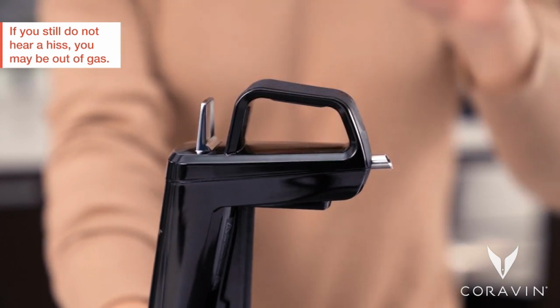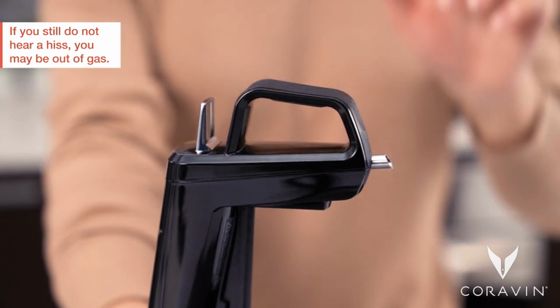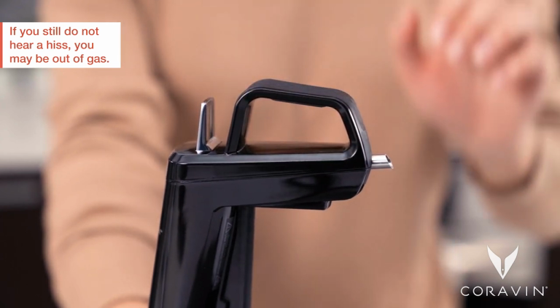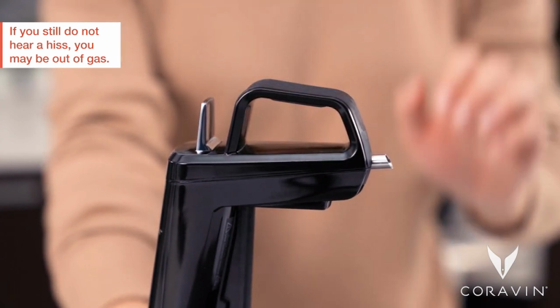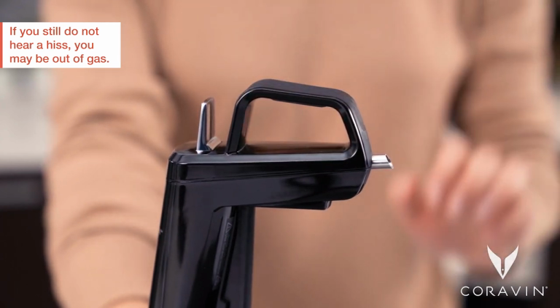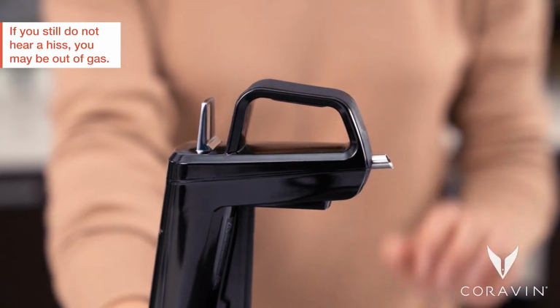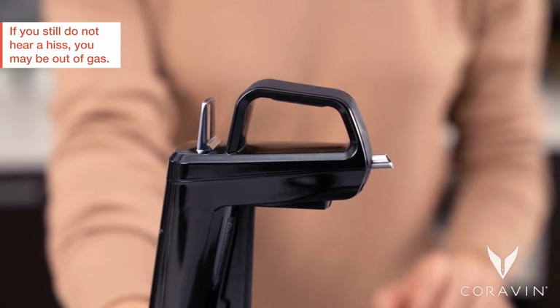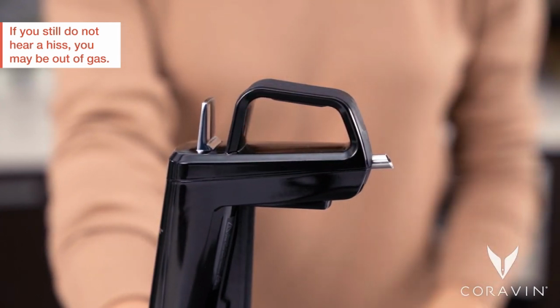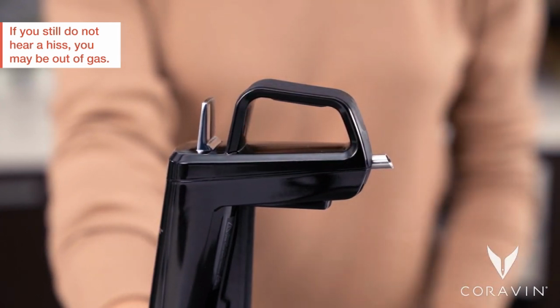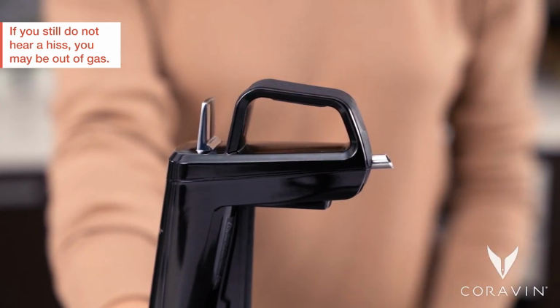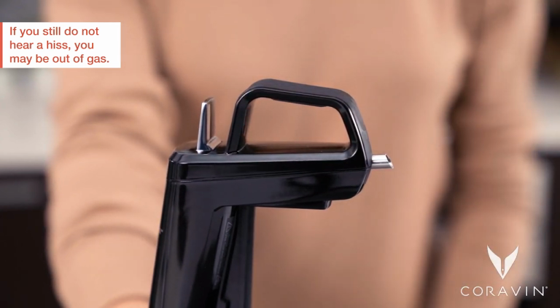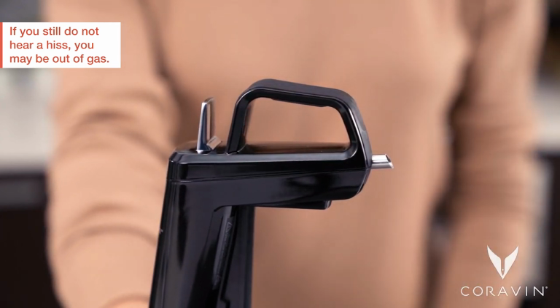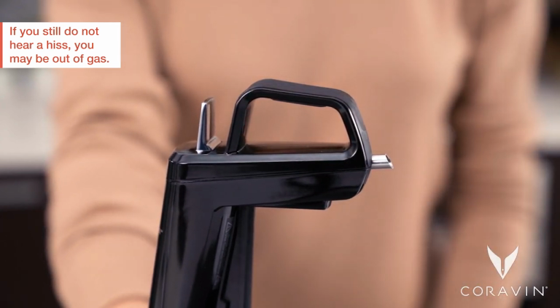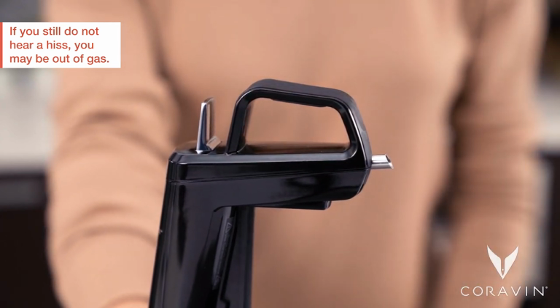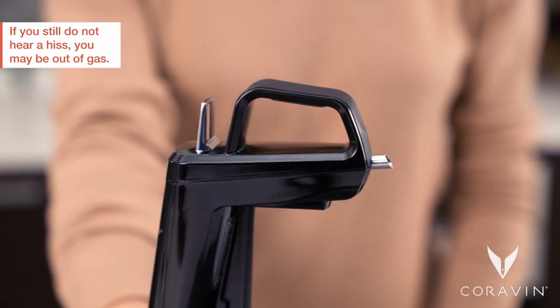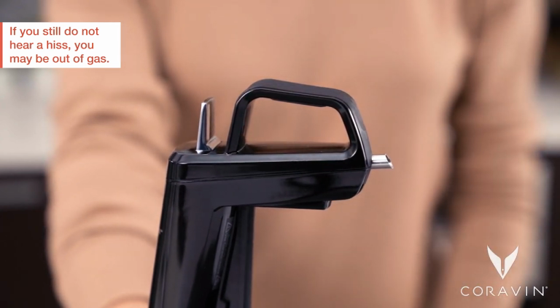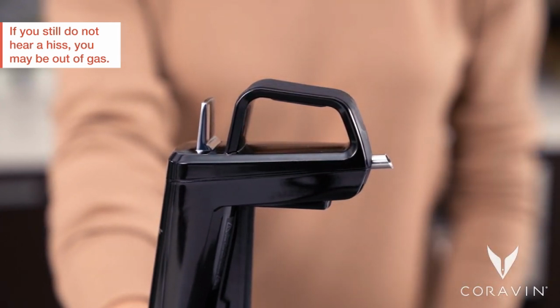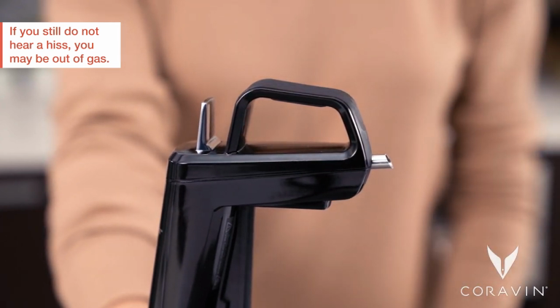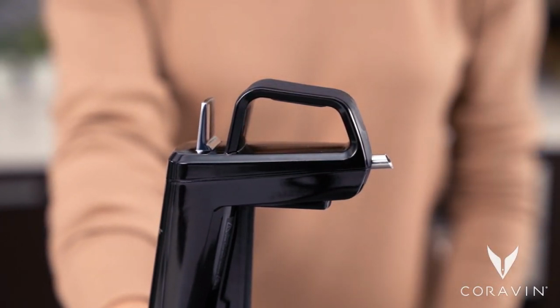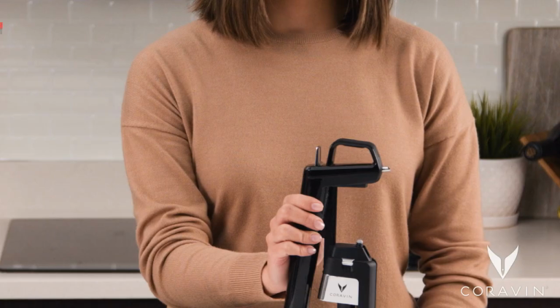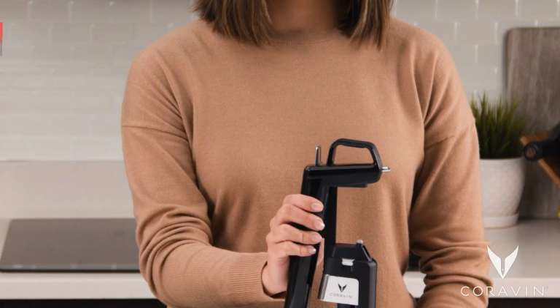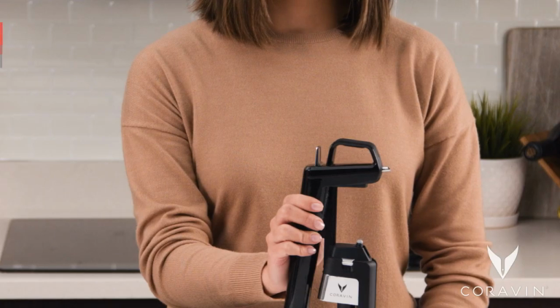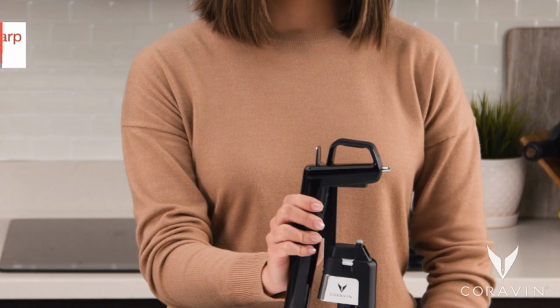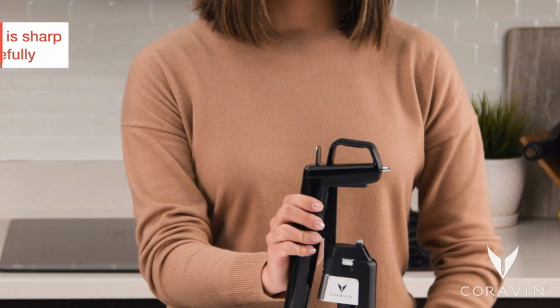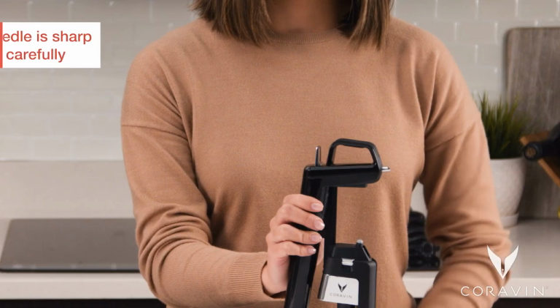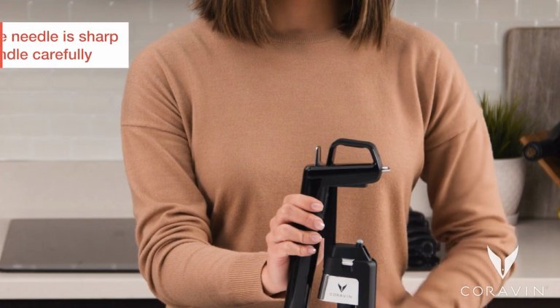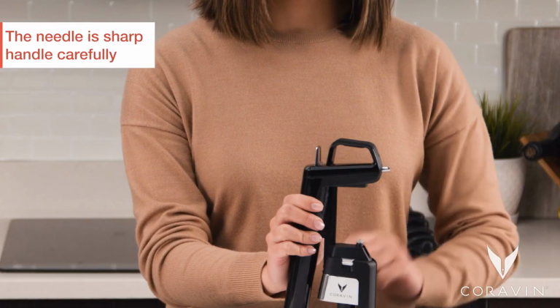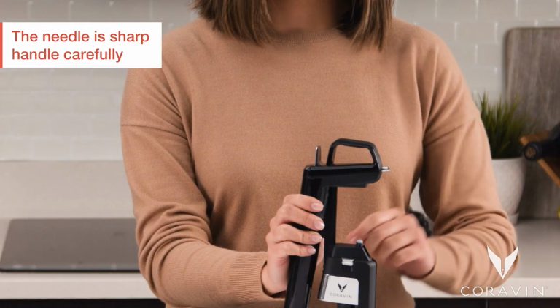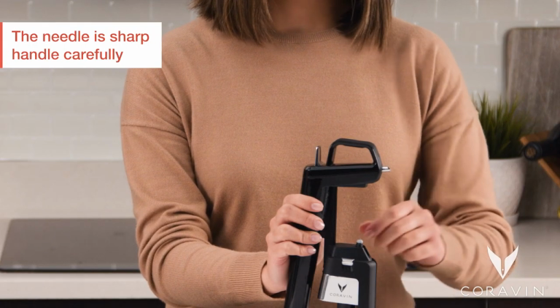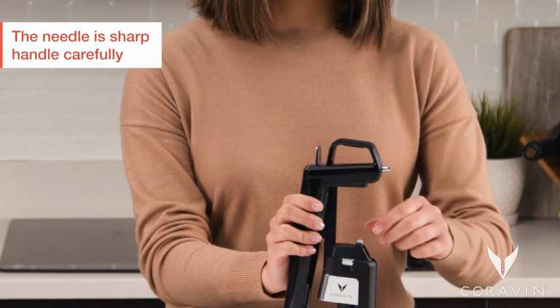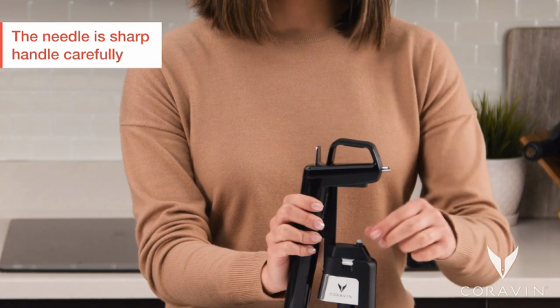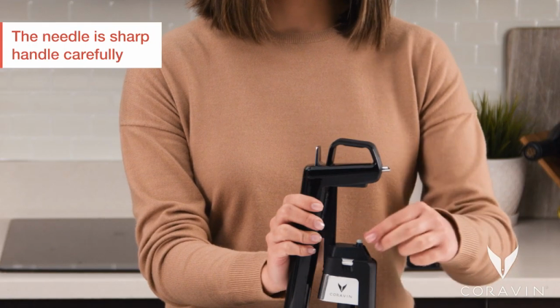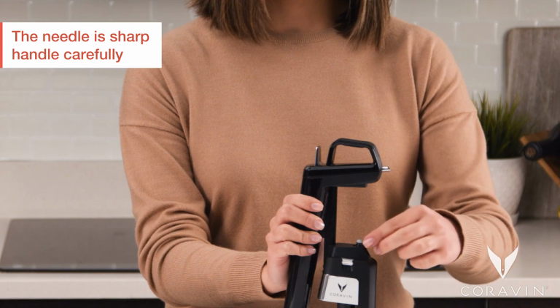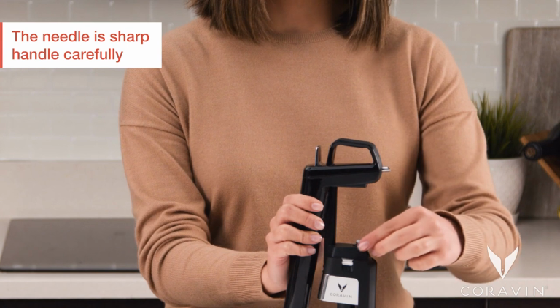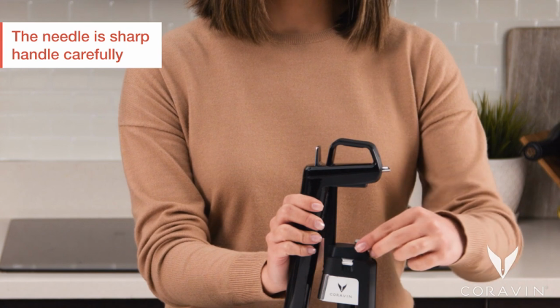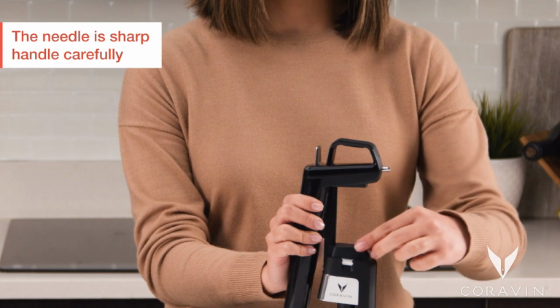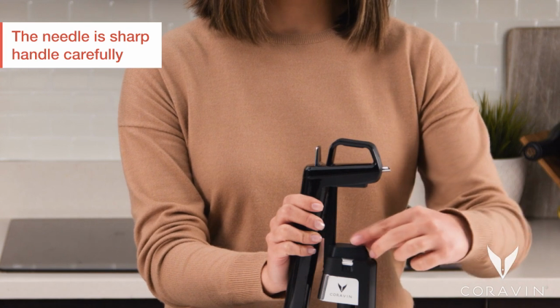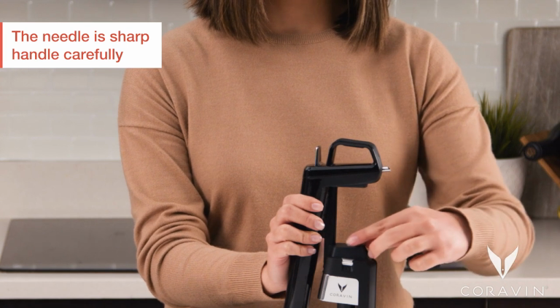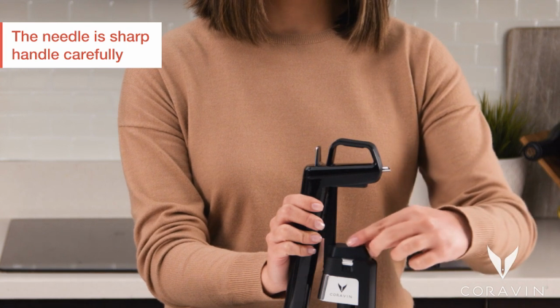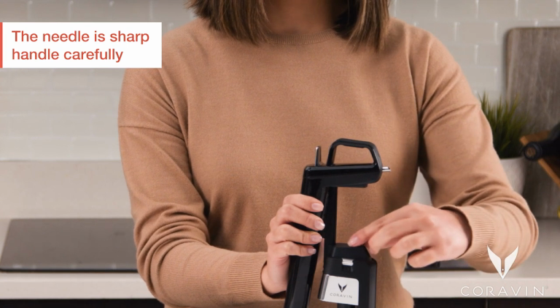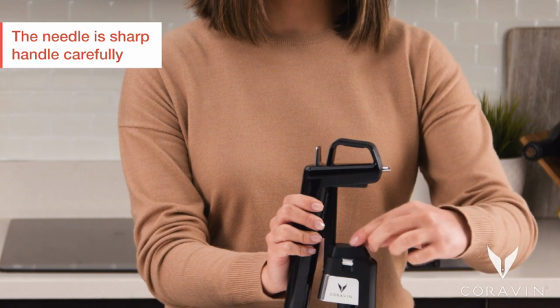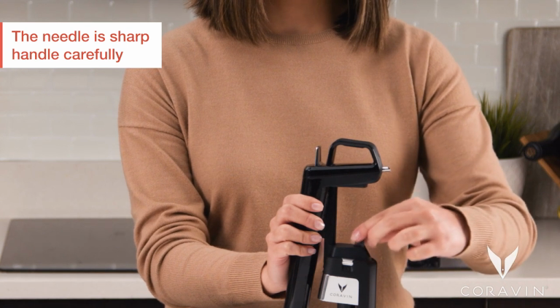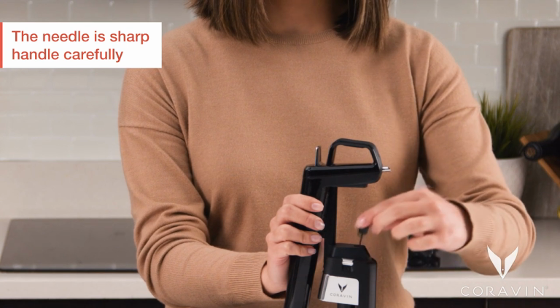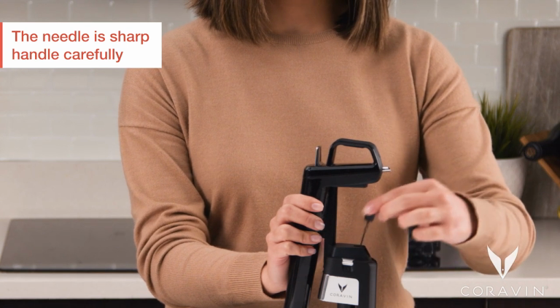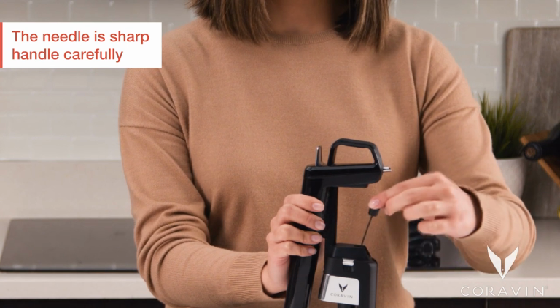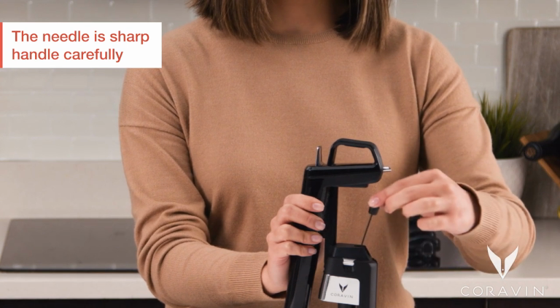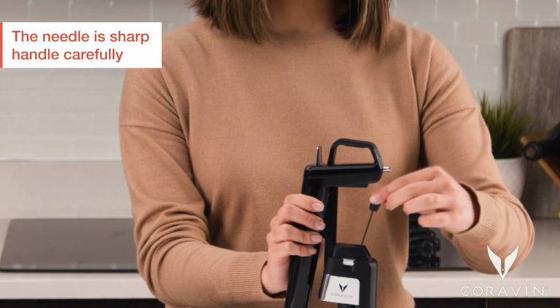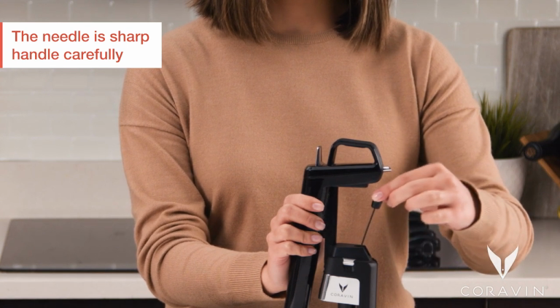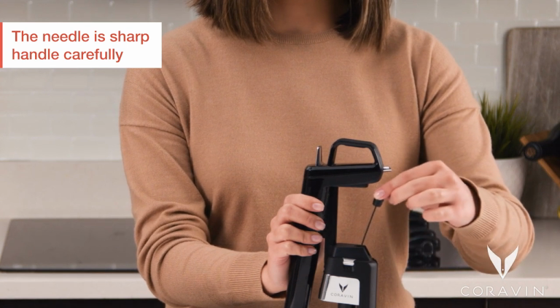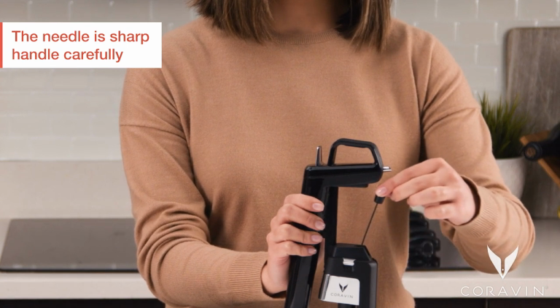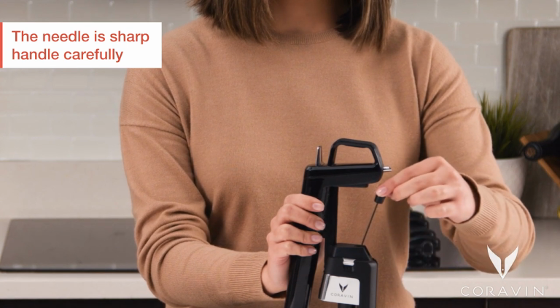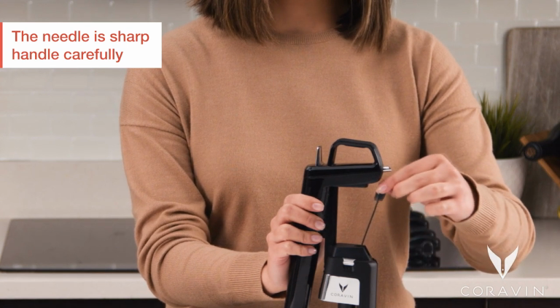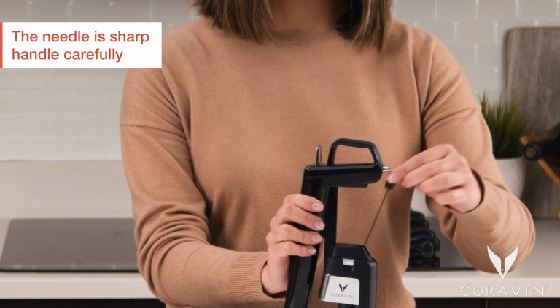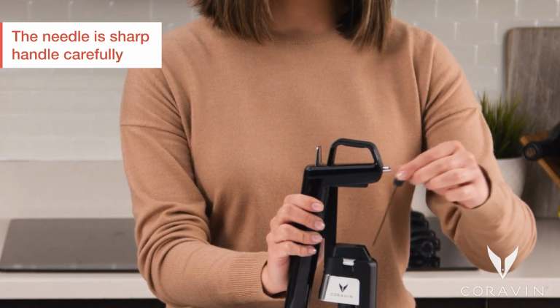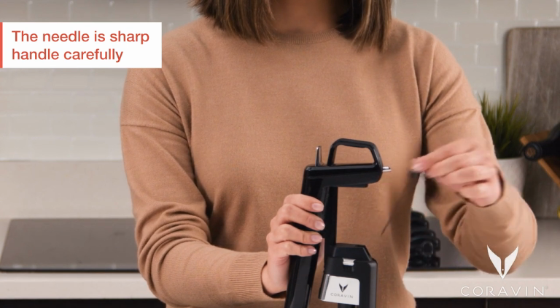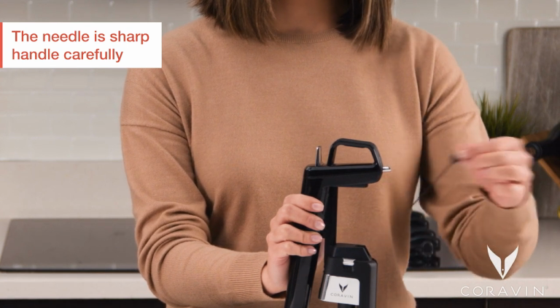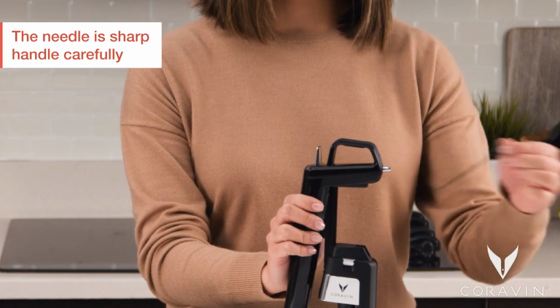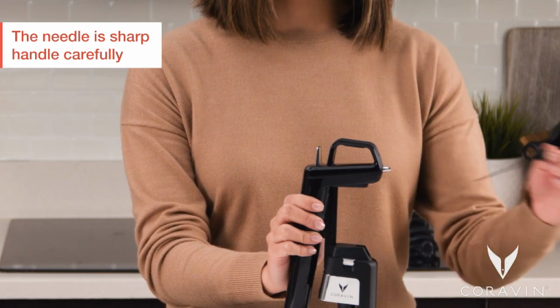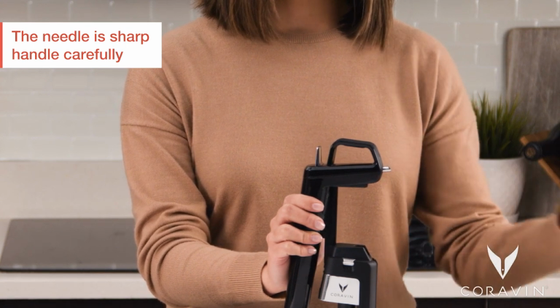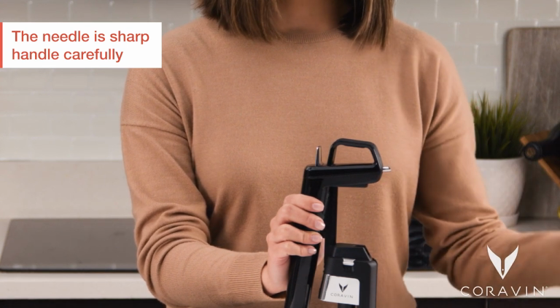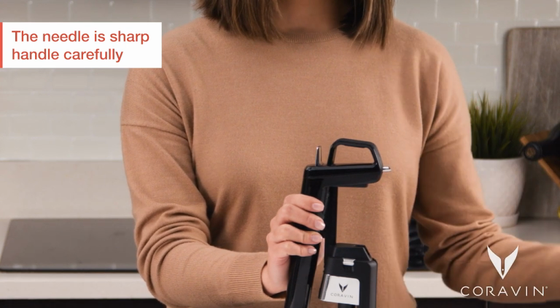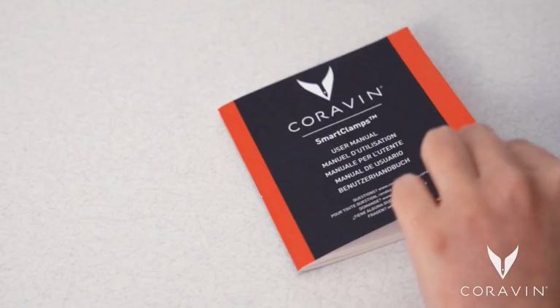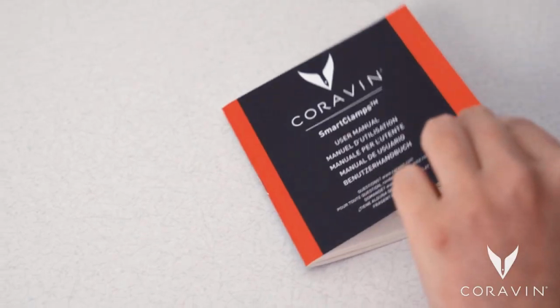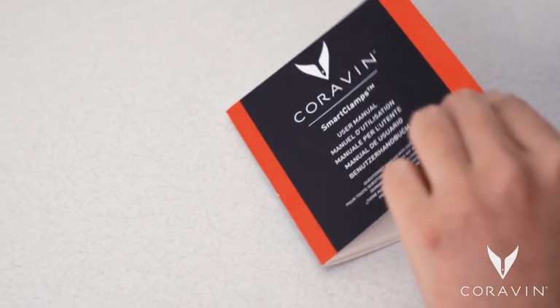To remove the needle, tilt it slightly and carefully remove it from your system. The needle is sharp — please use caution when handling.